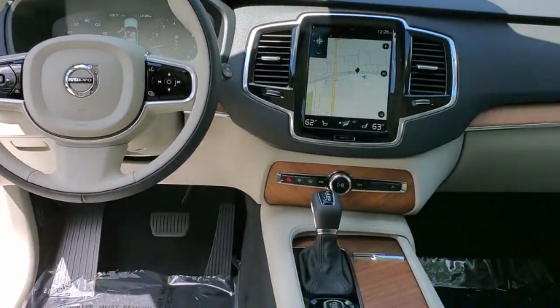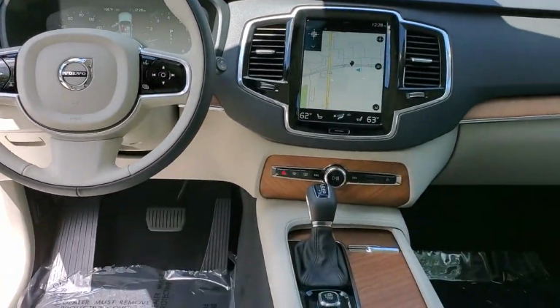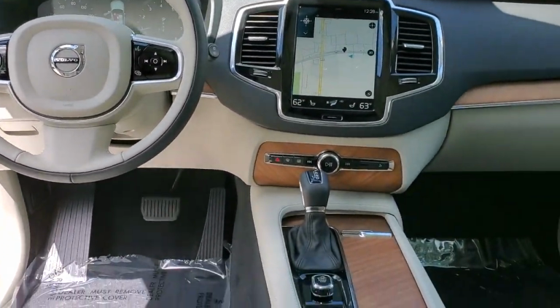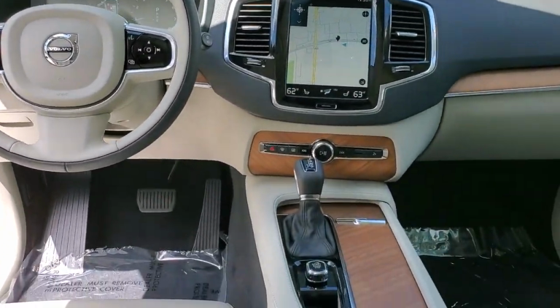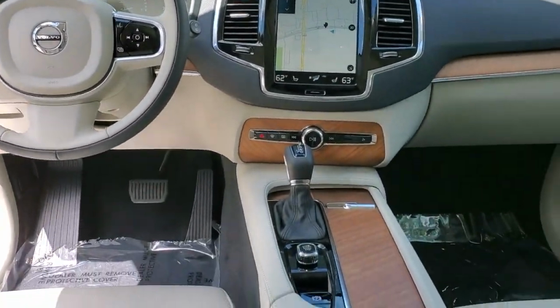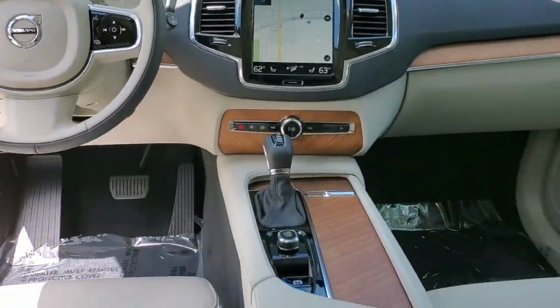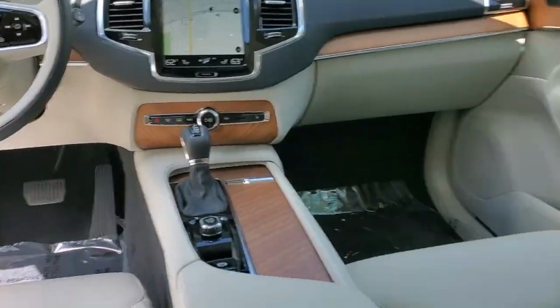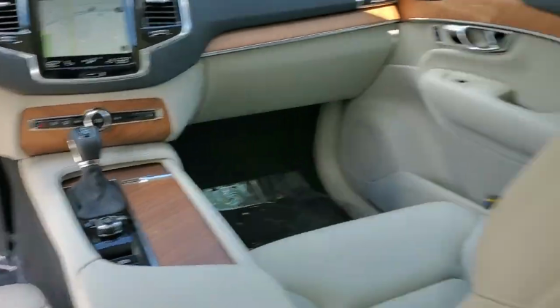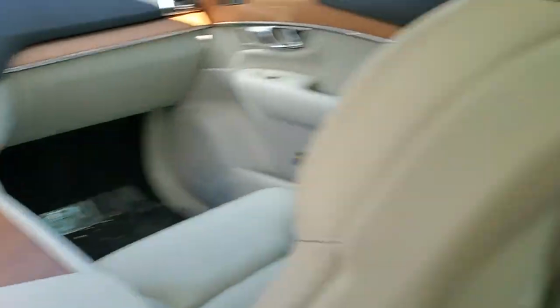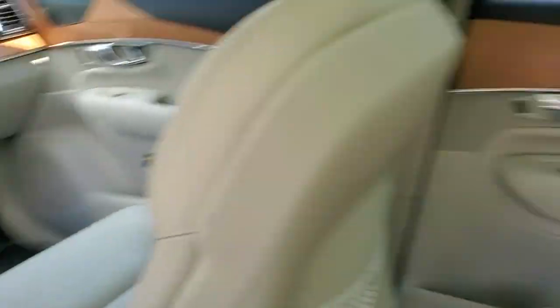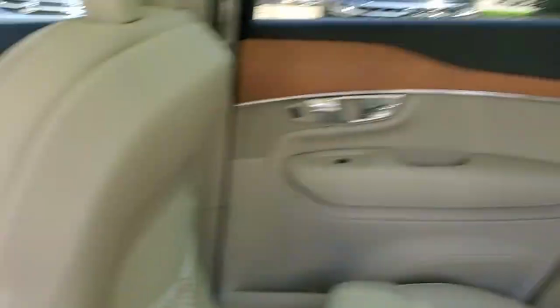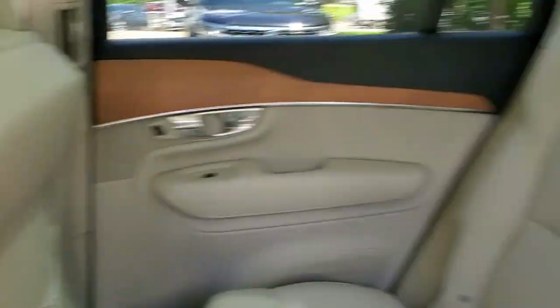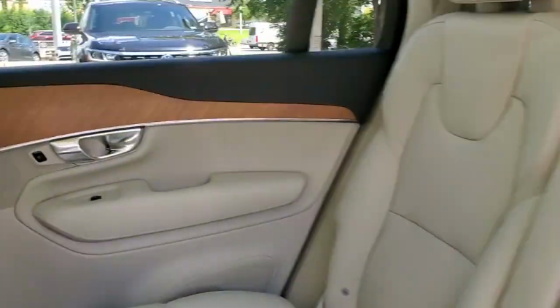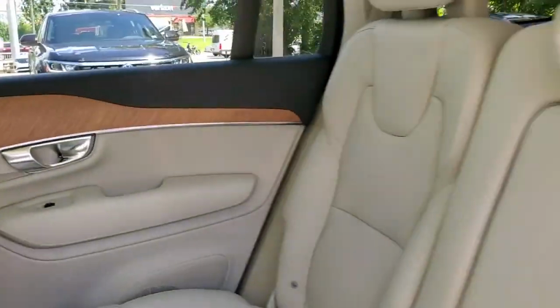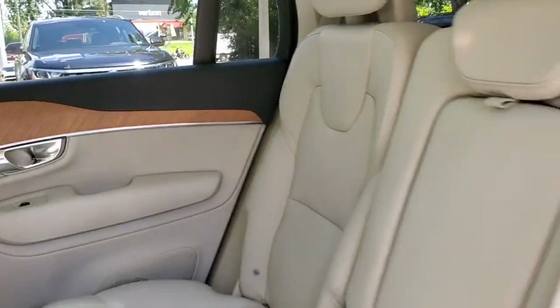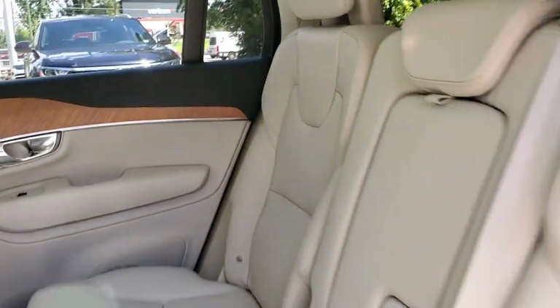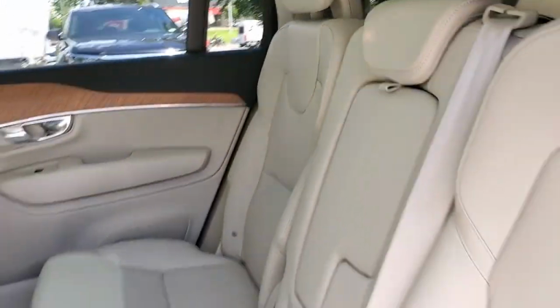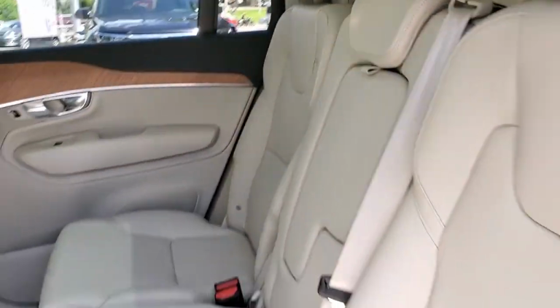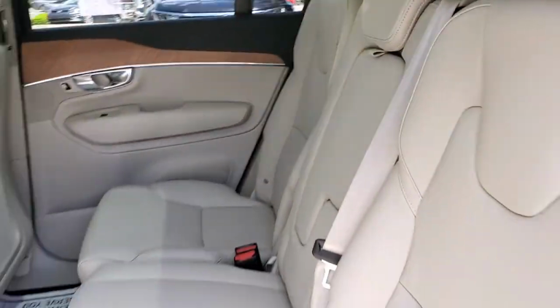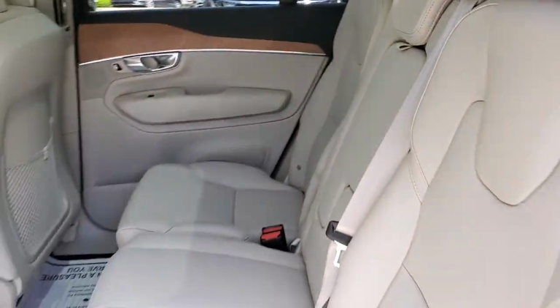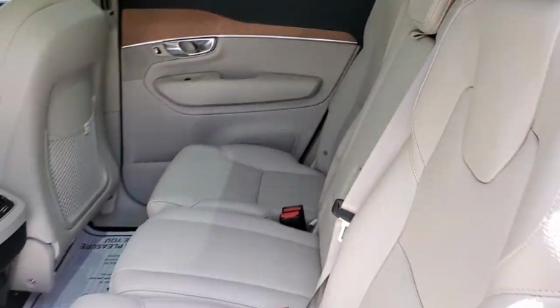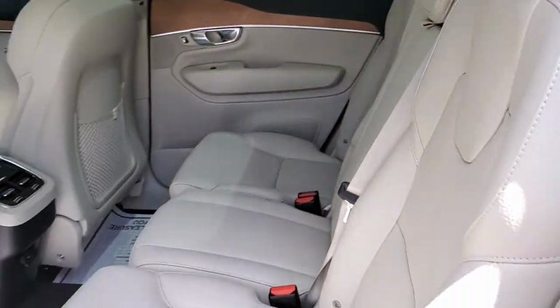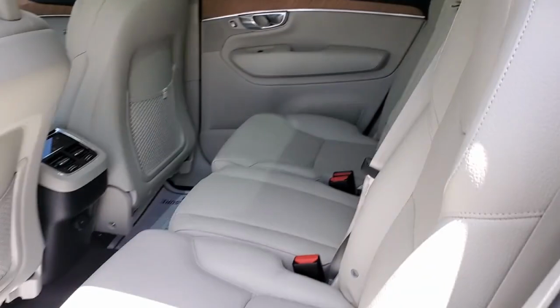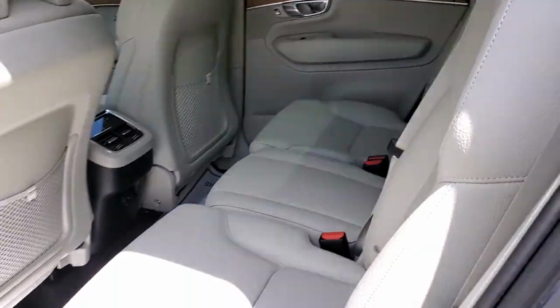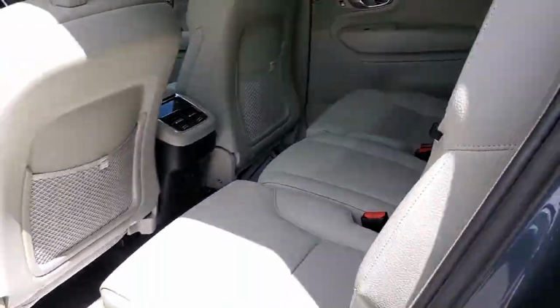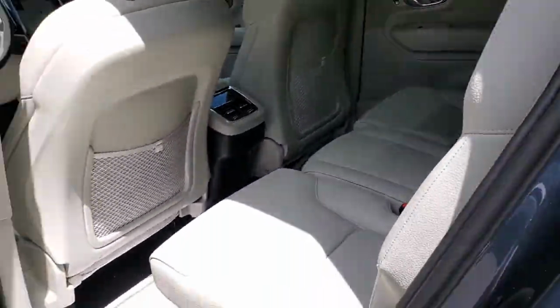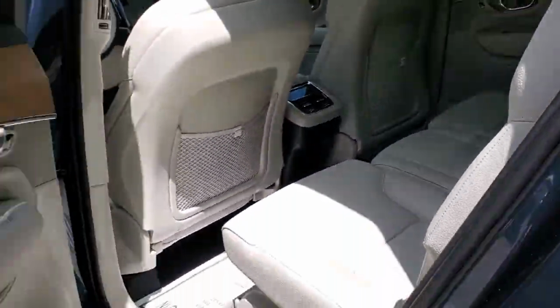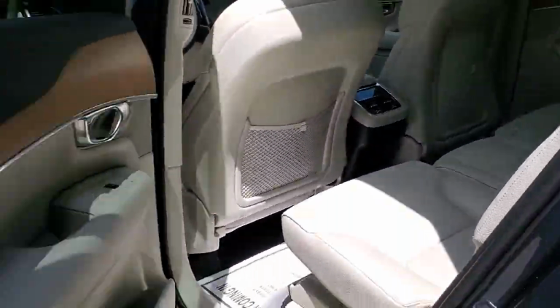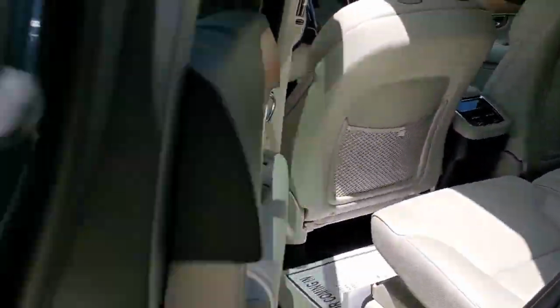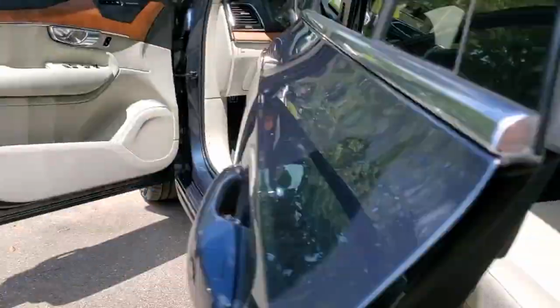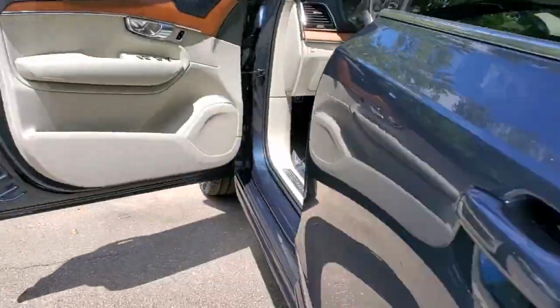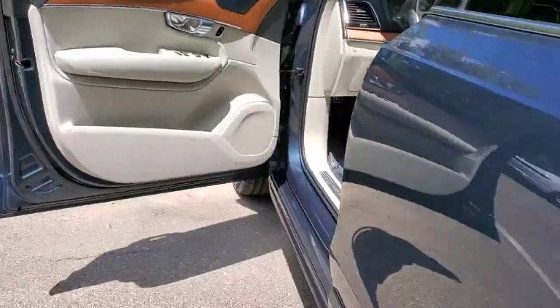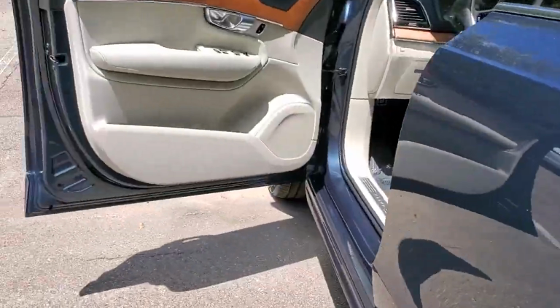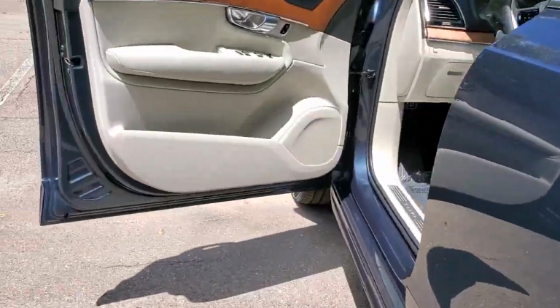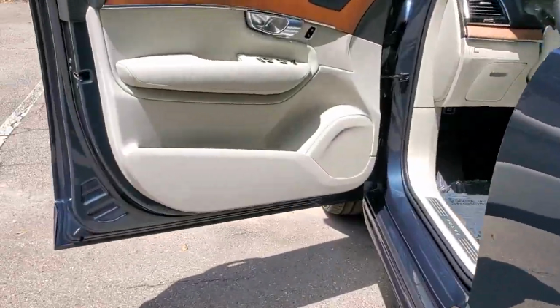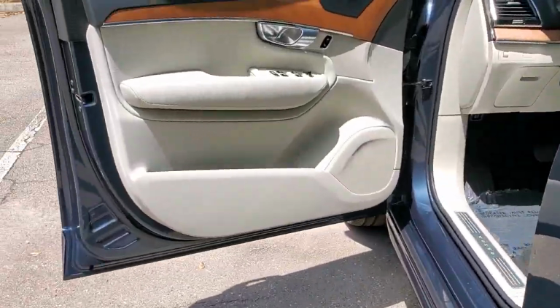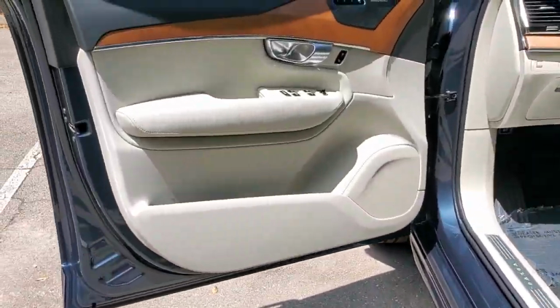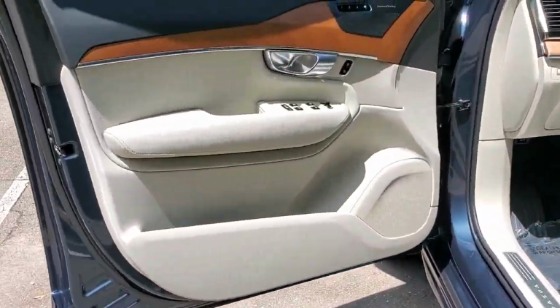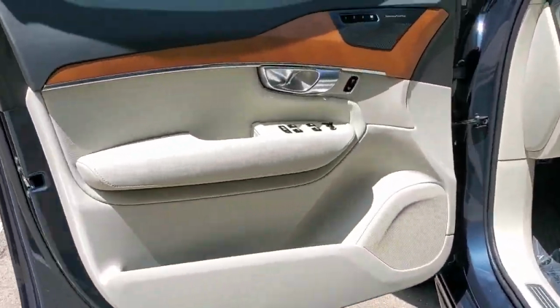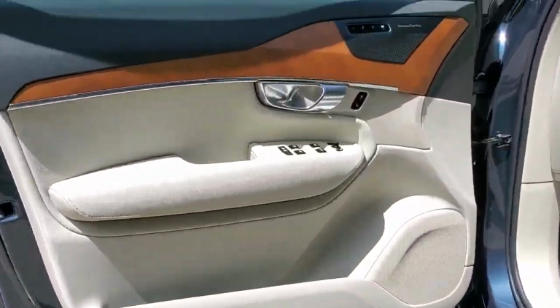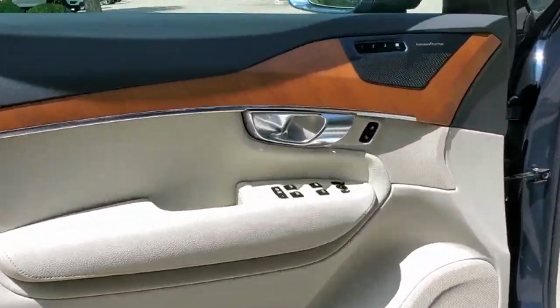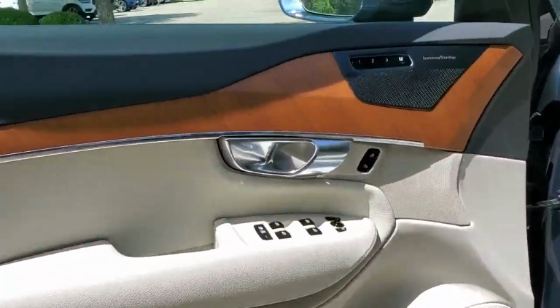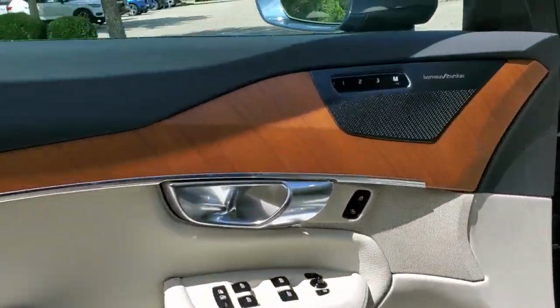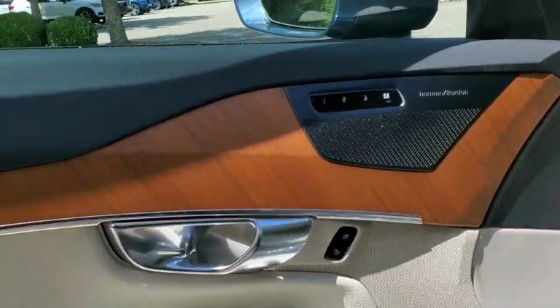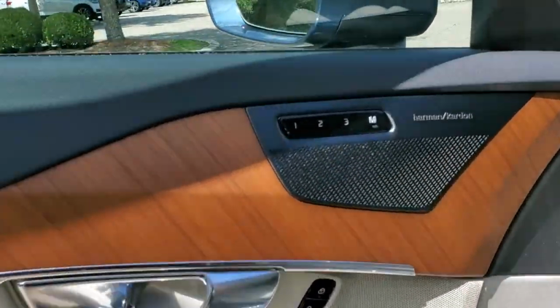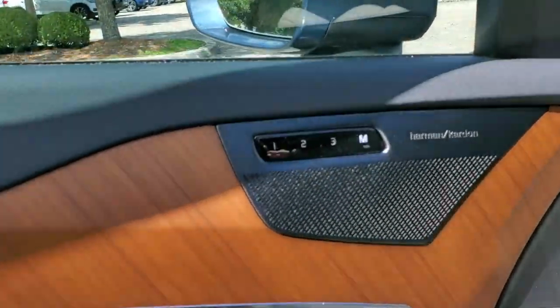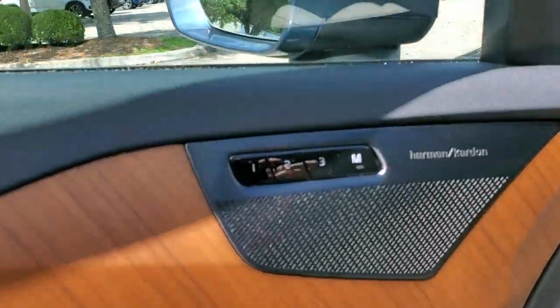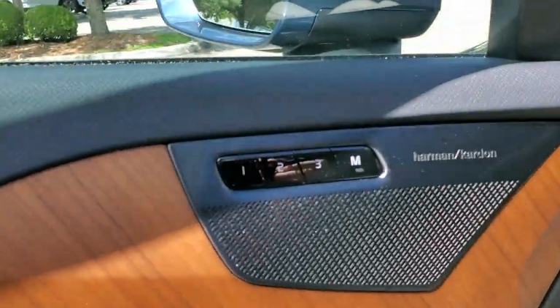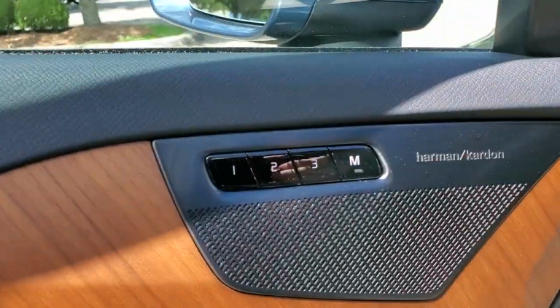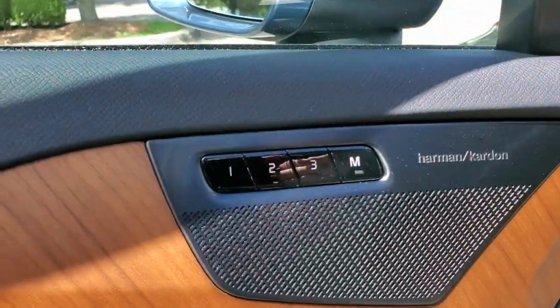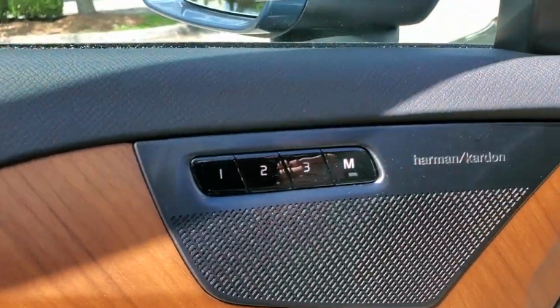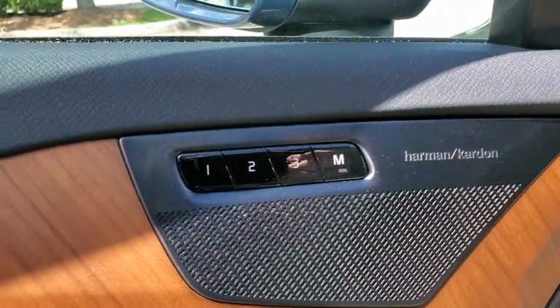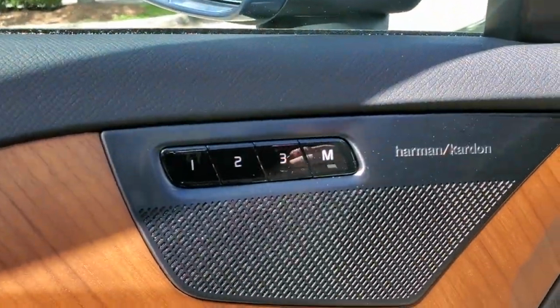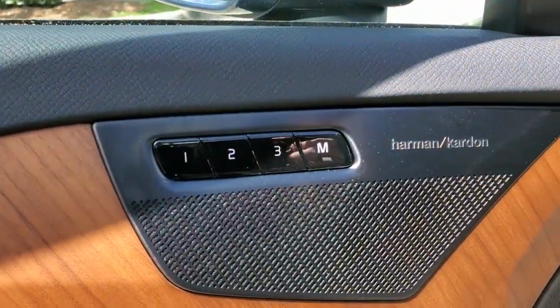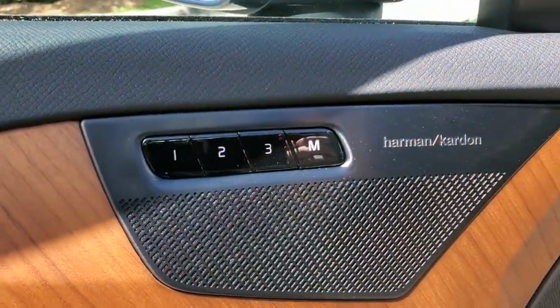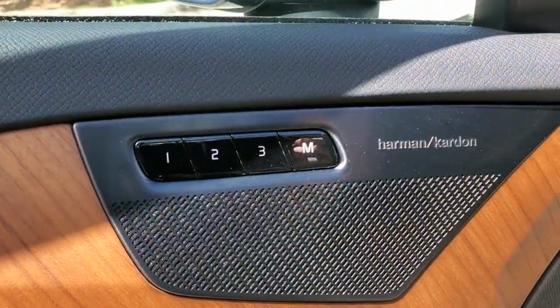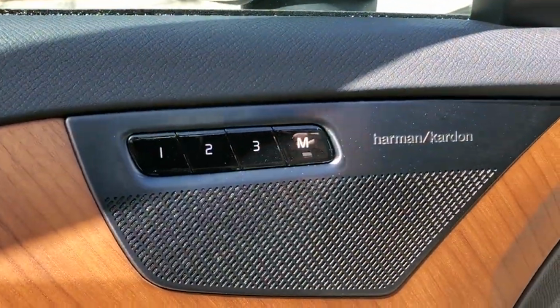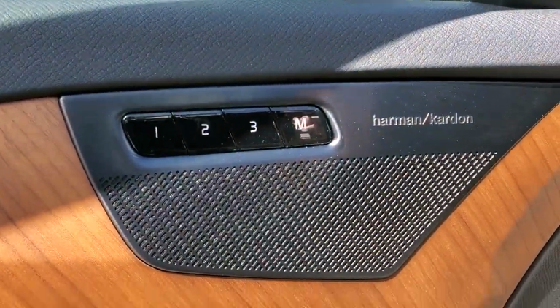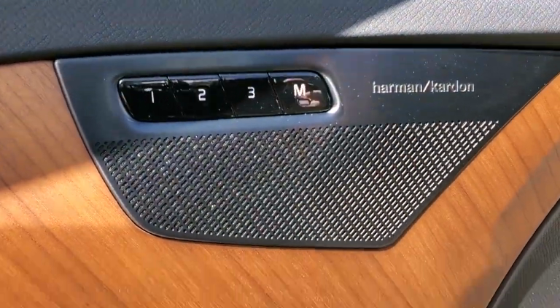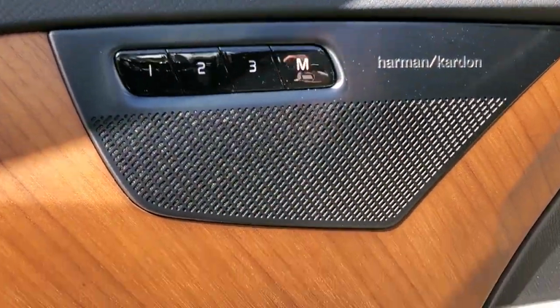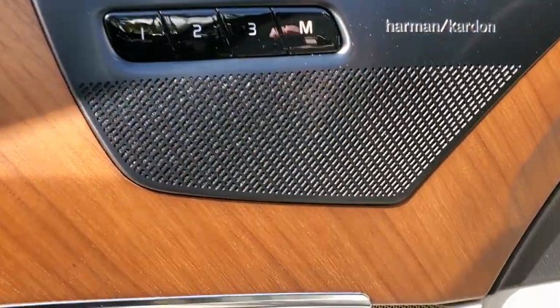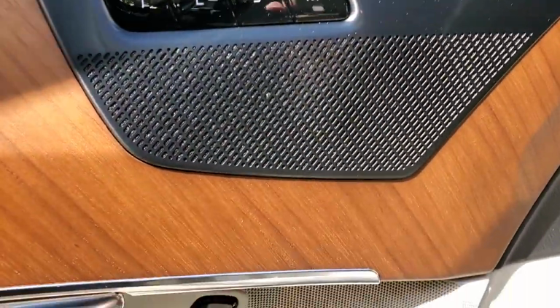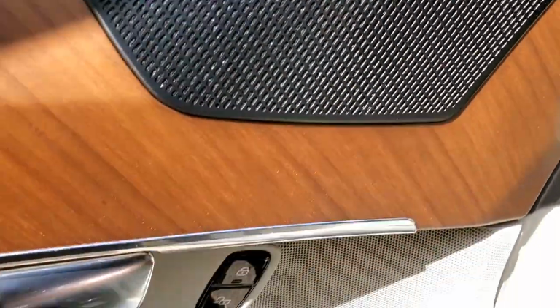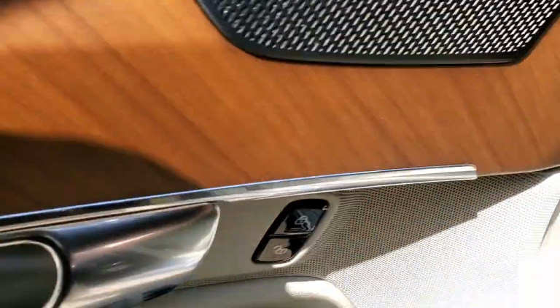Don't miss the chance to drive this beautifully crafted XC90. Our team will give you an outstanding road test experience. Stop in today.